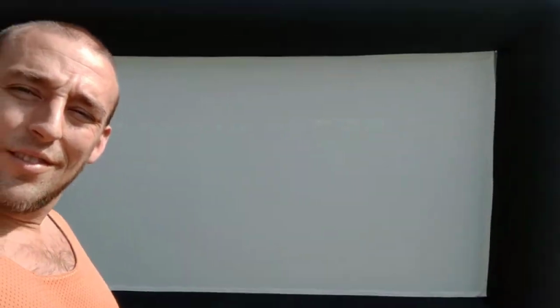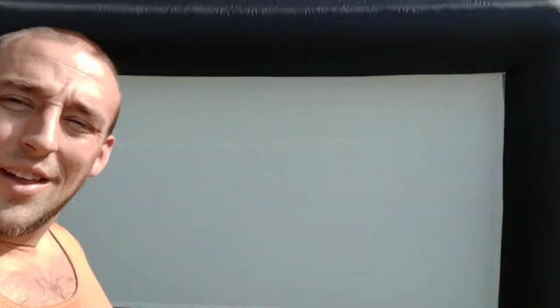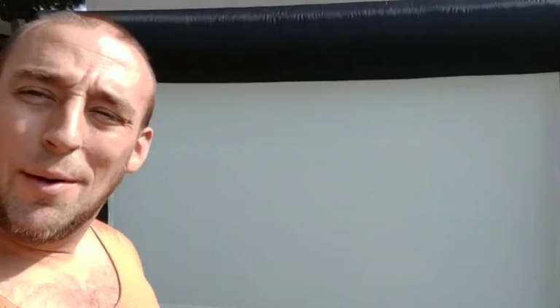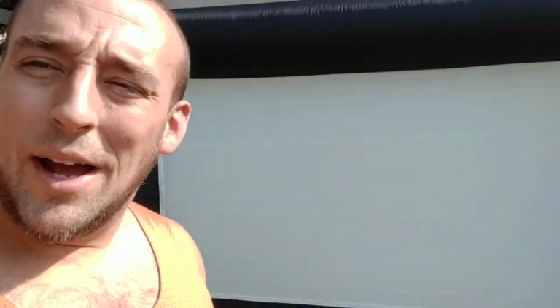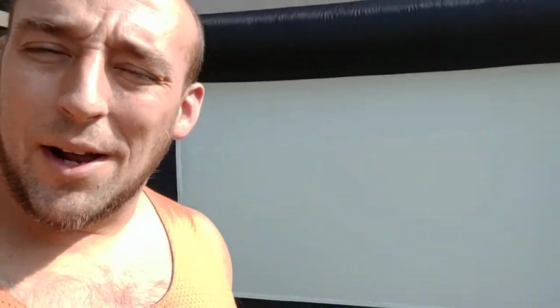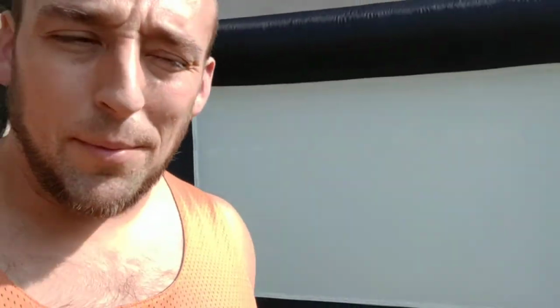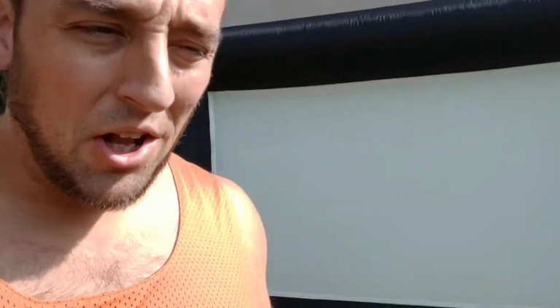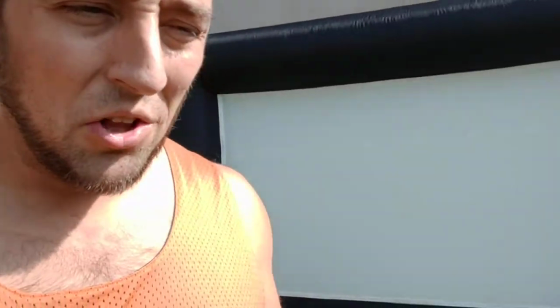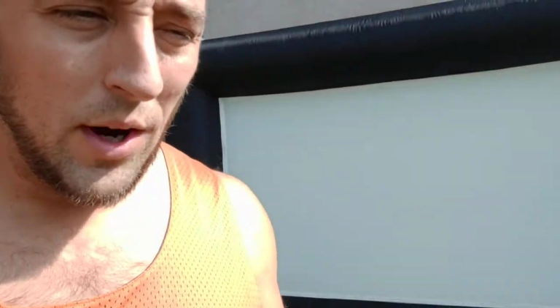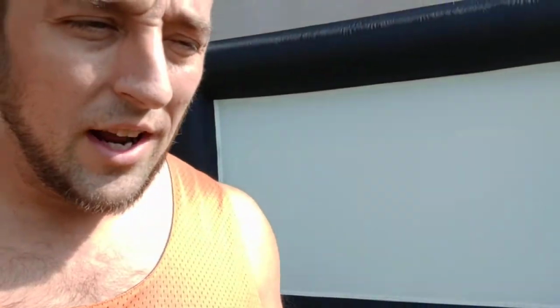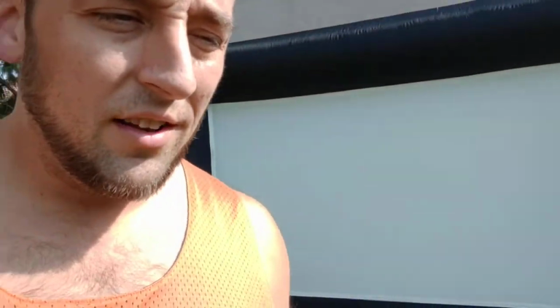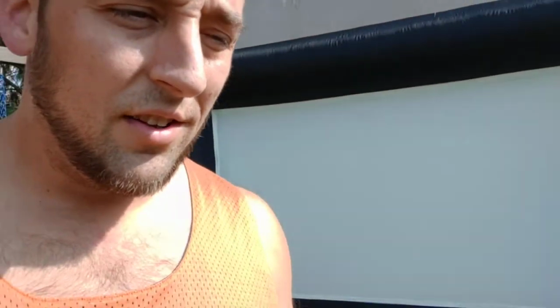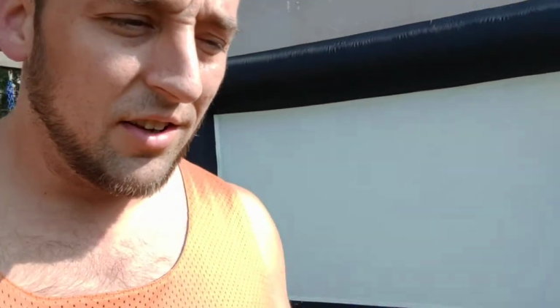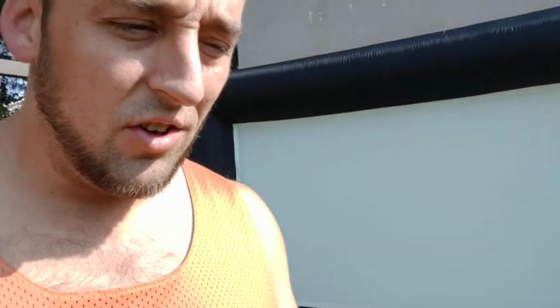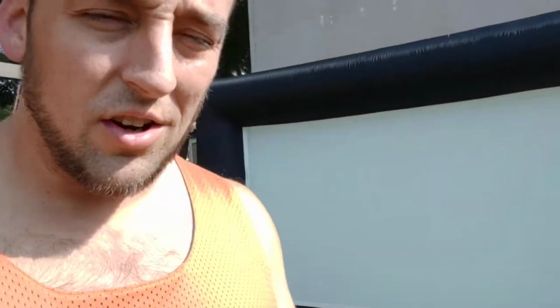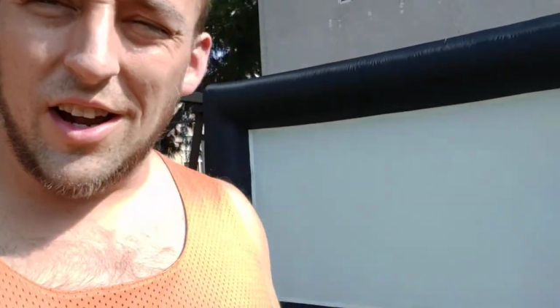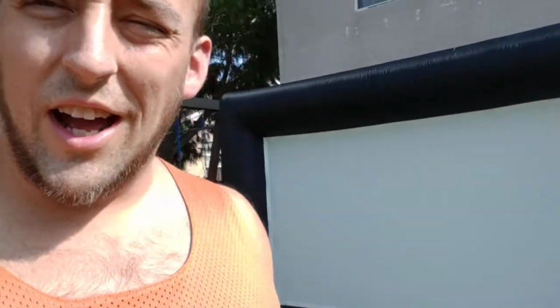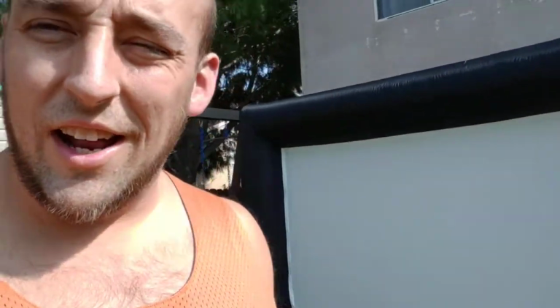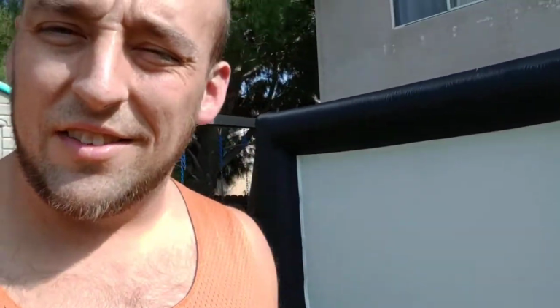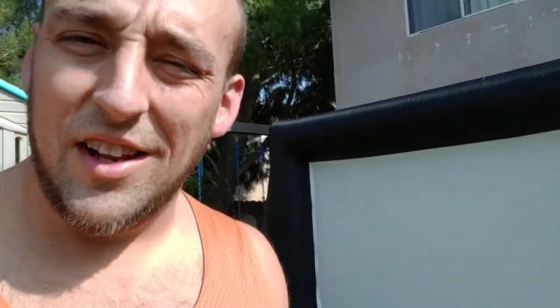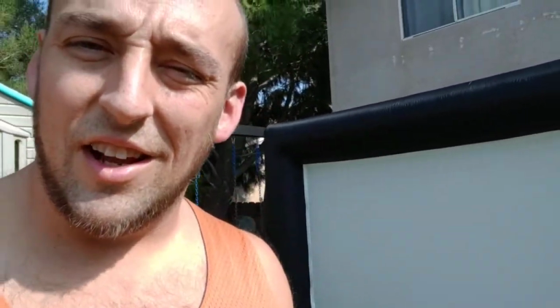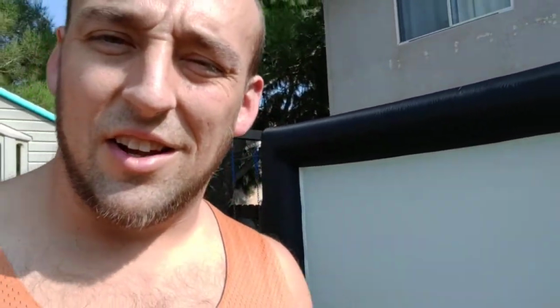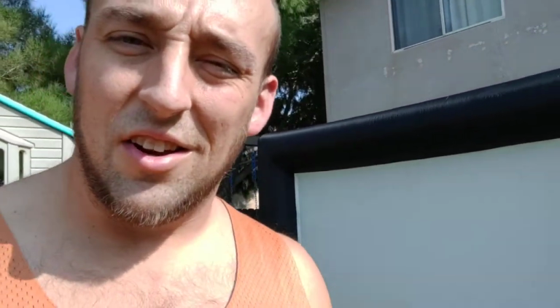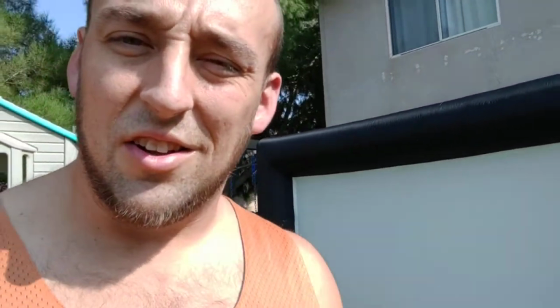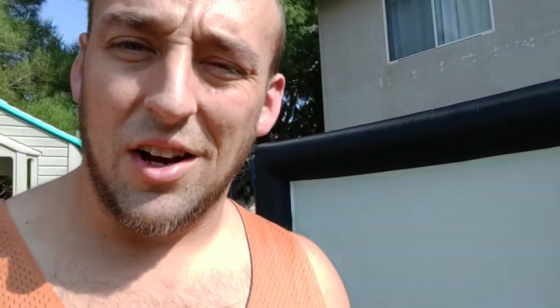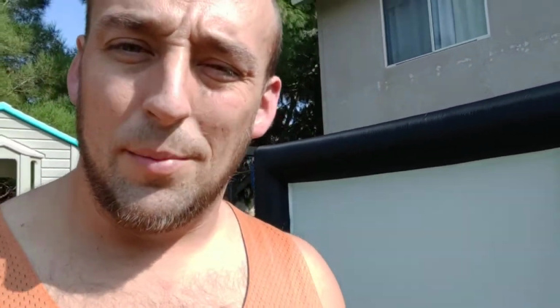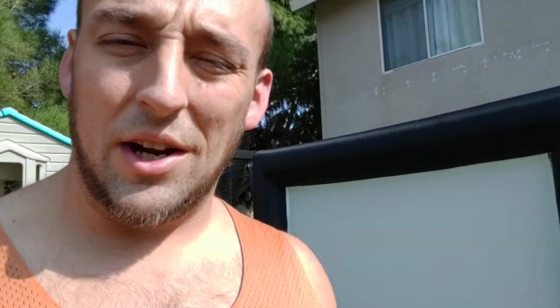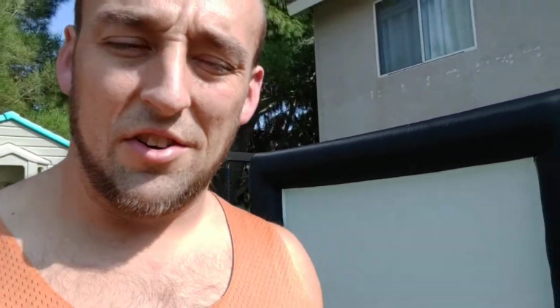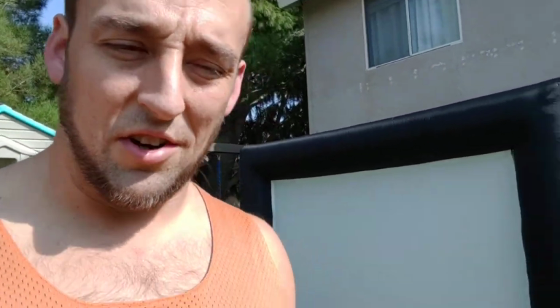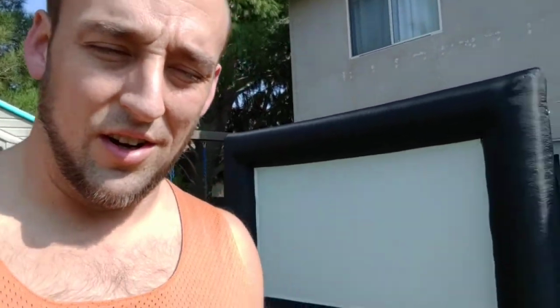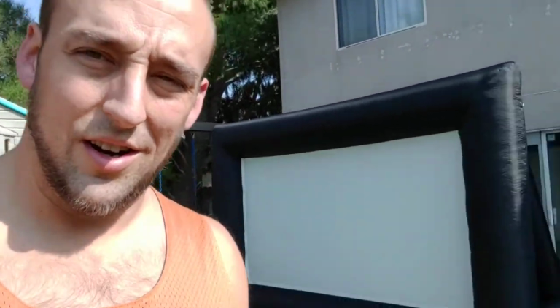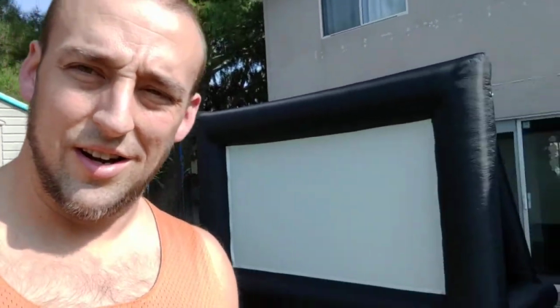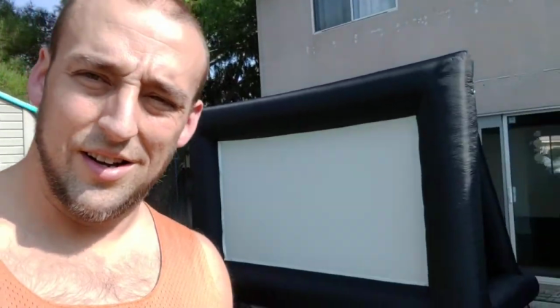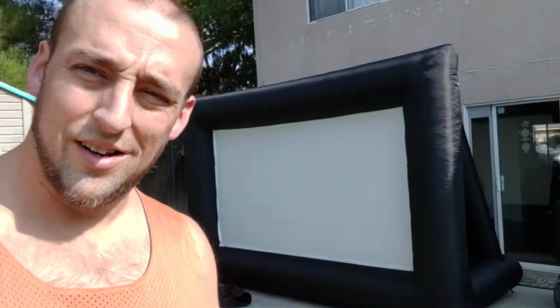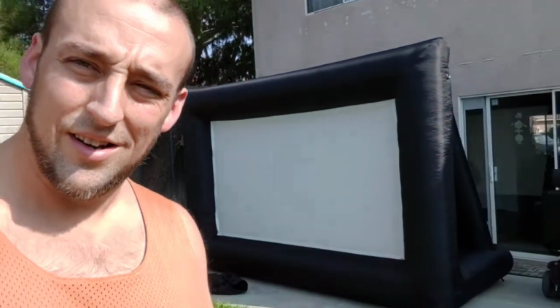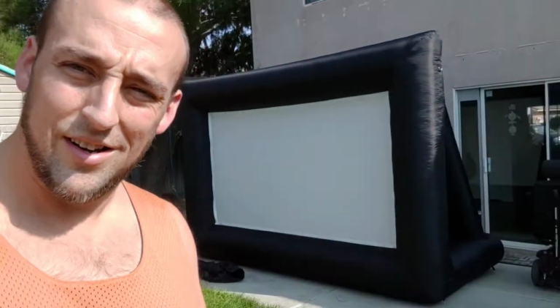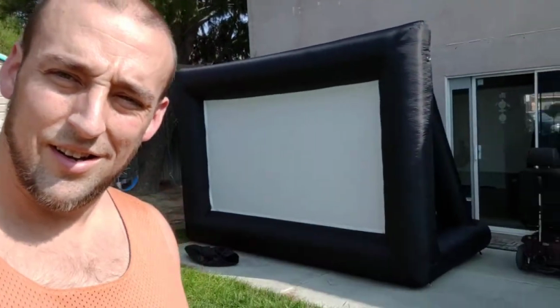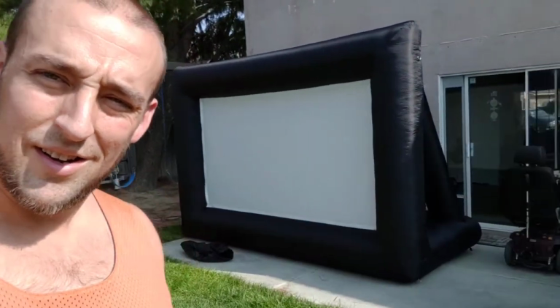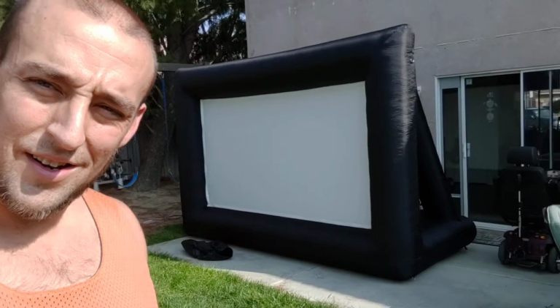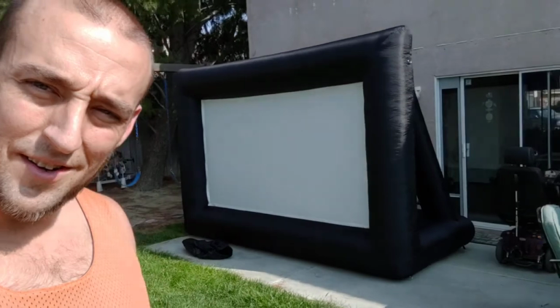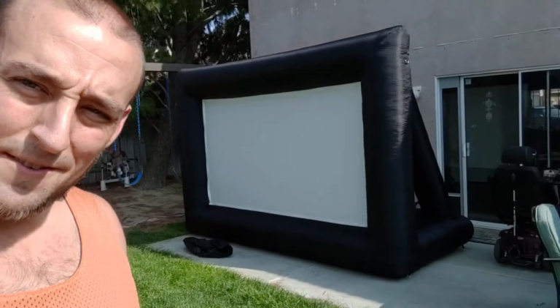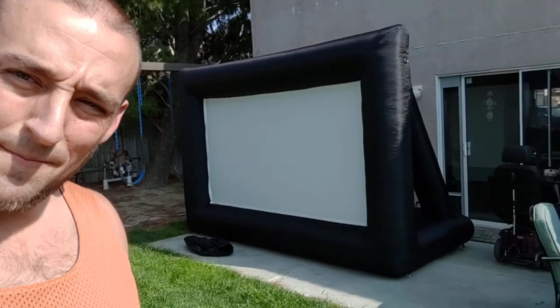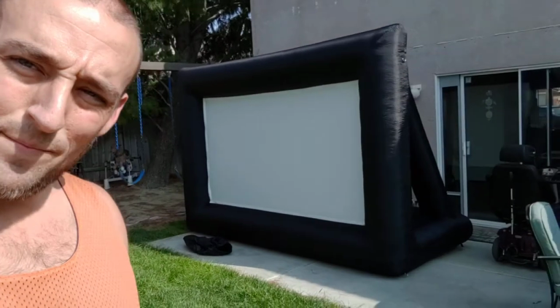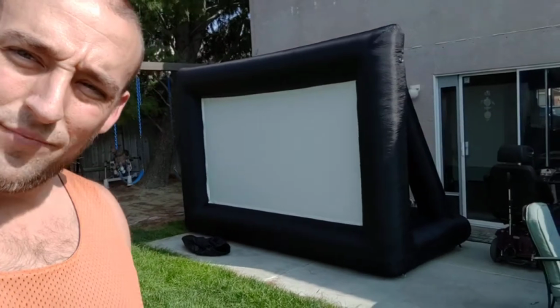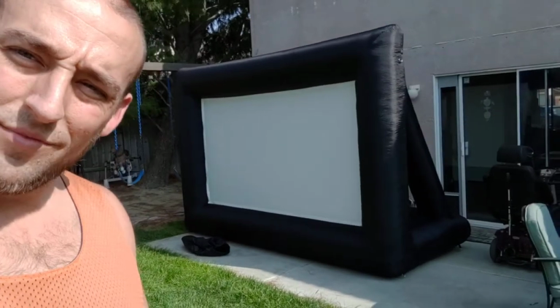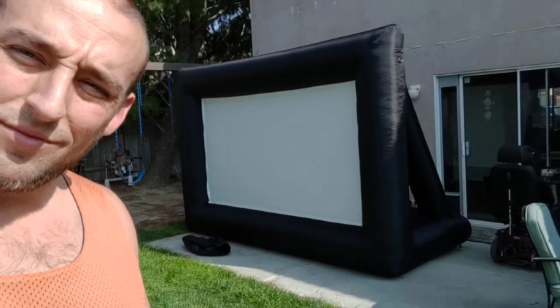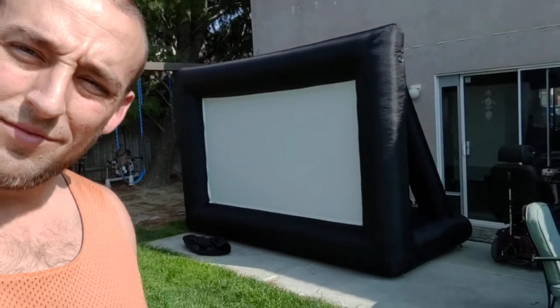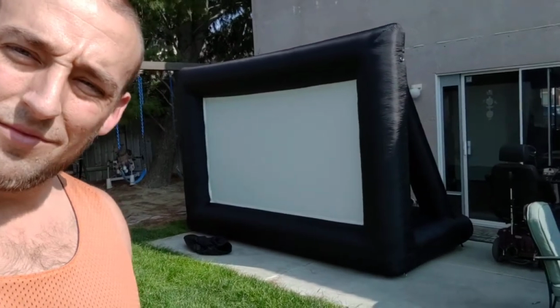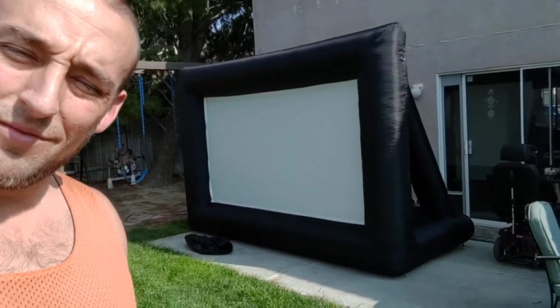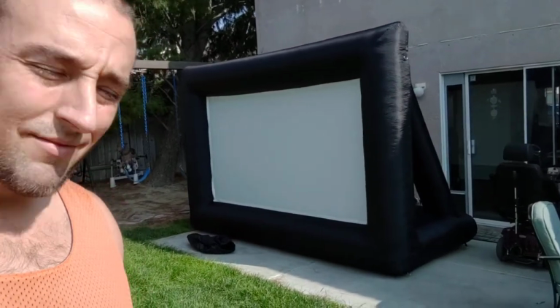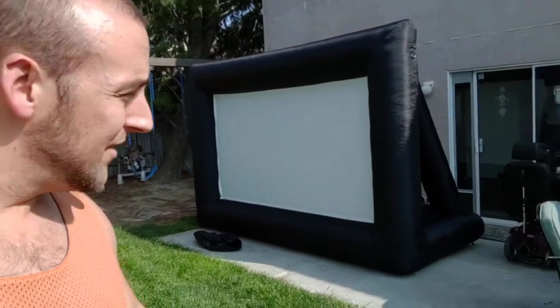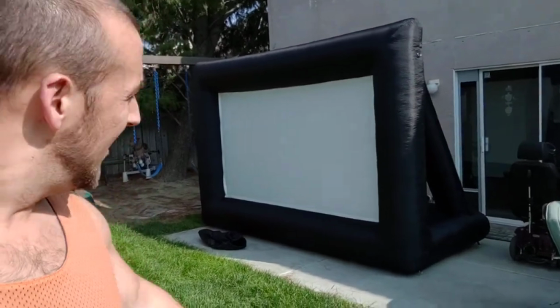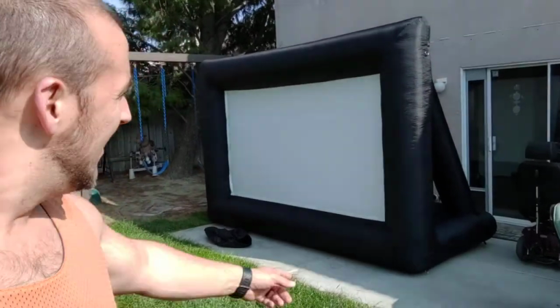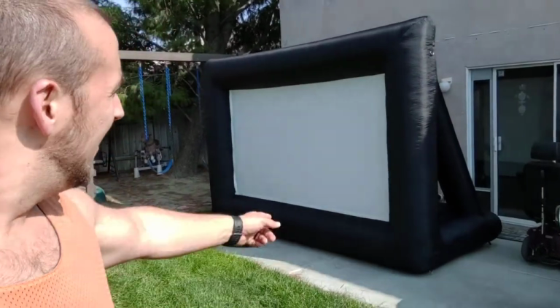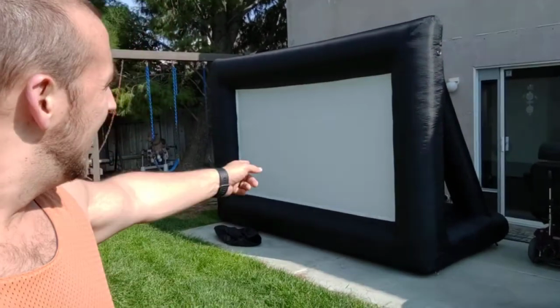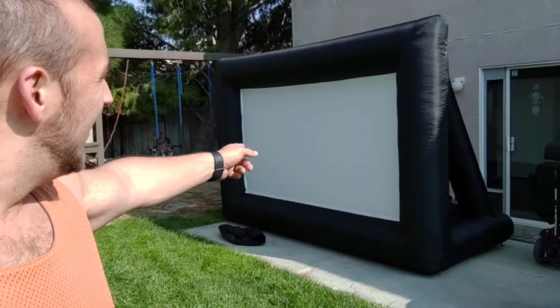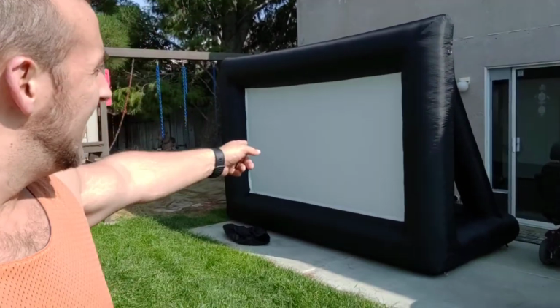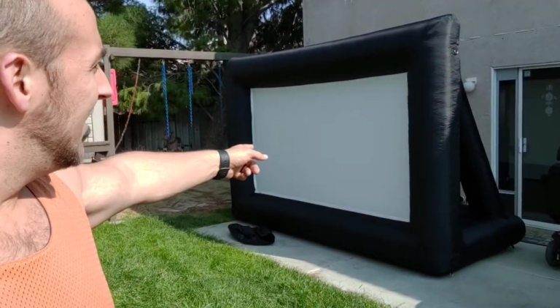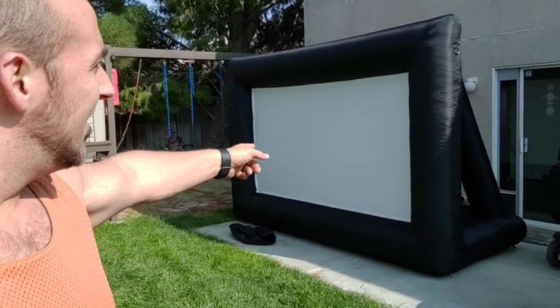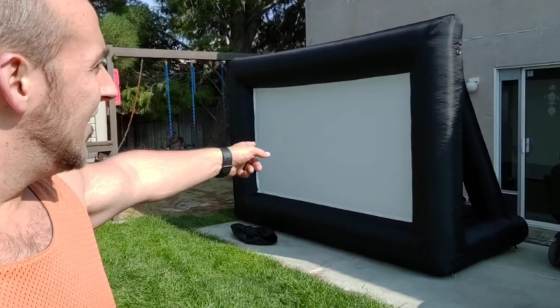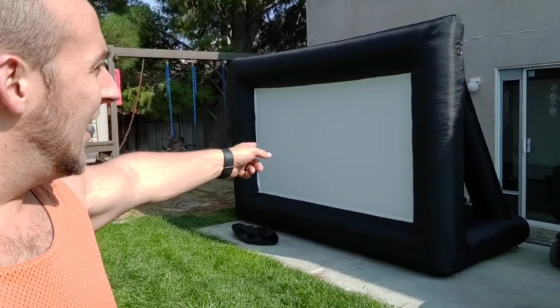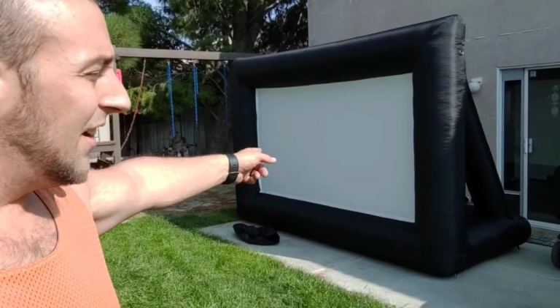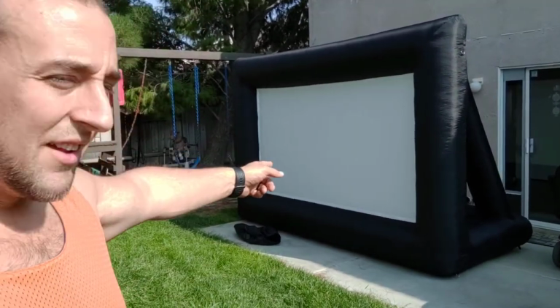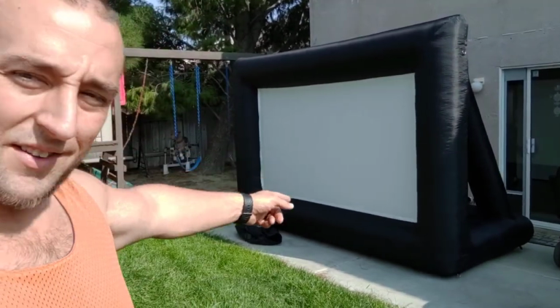I'll back up all the way so you can kind of see a good clear picture. There it is.